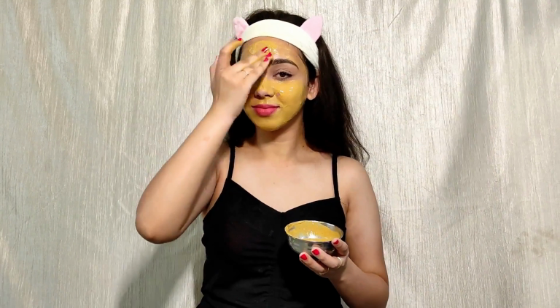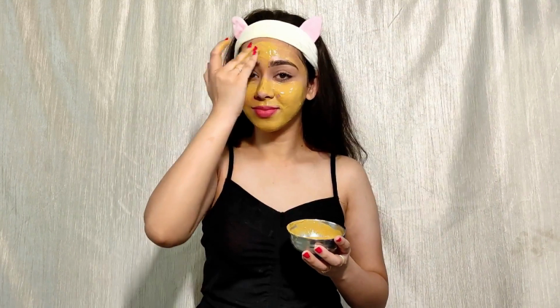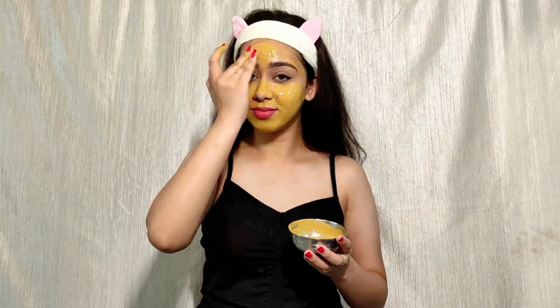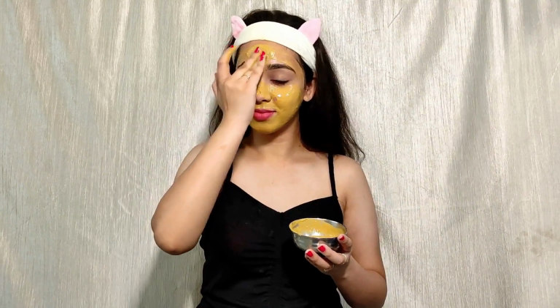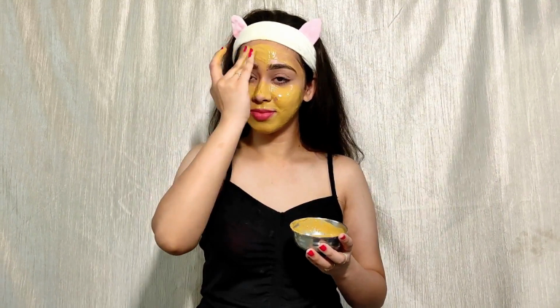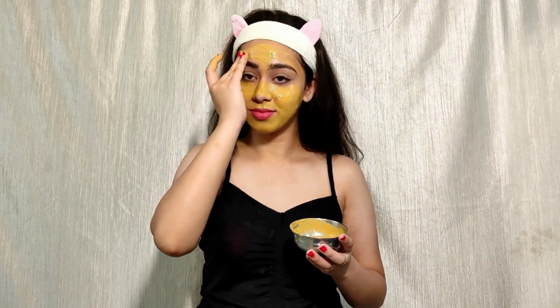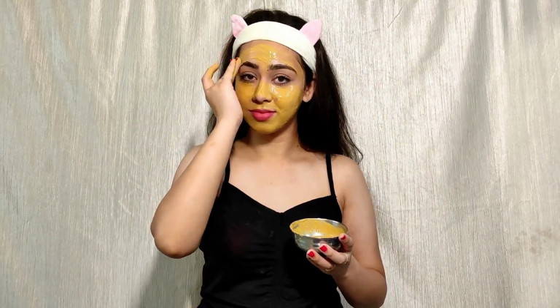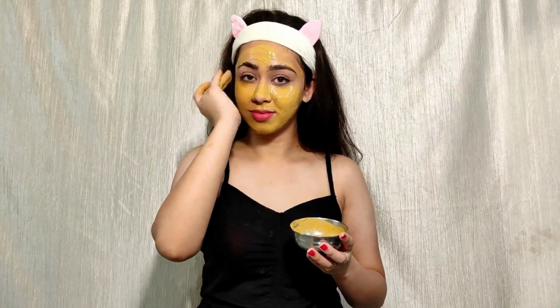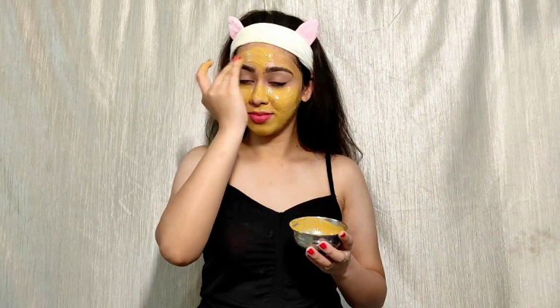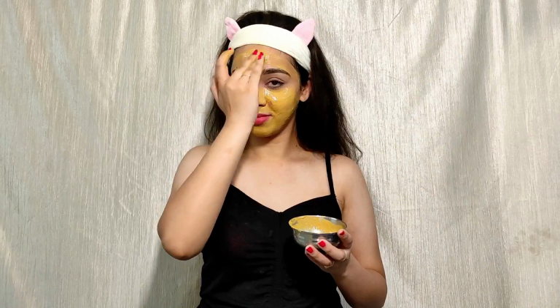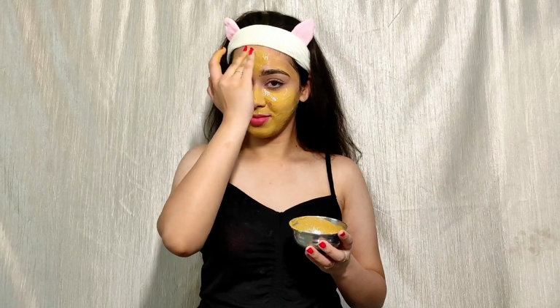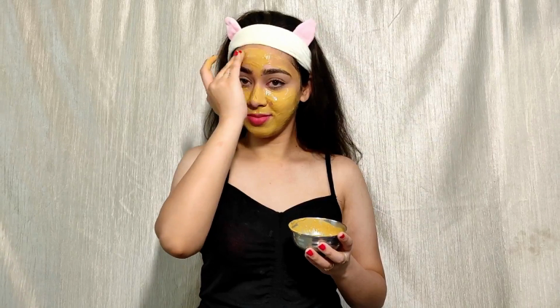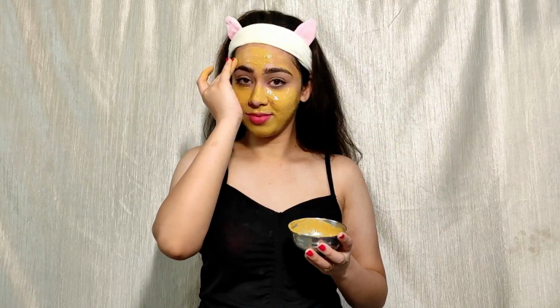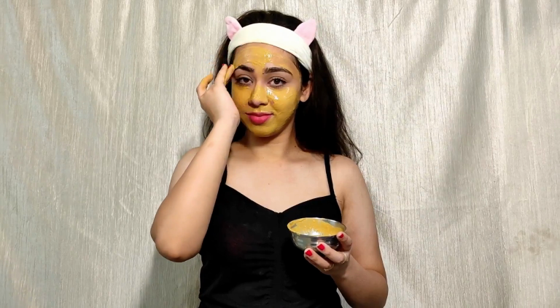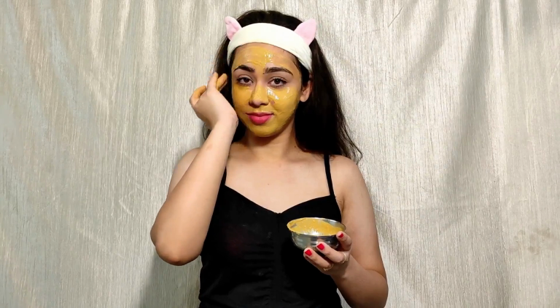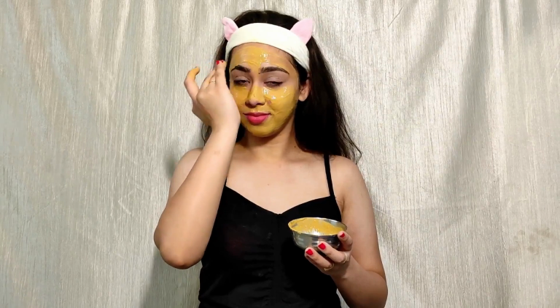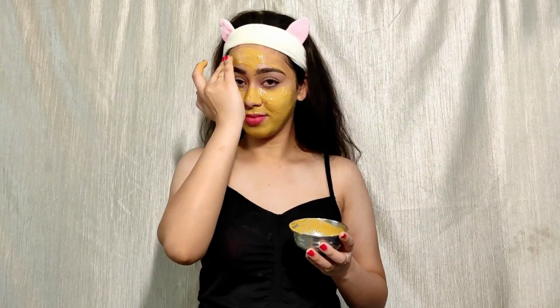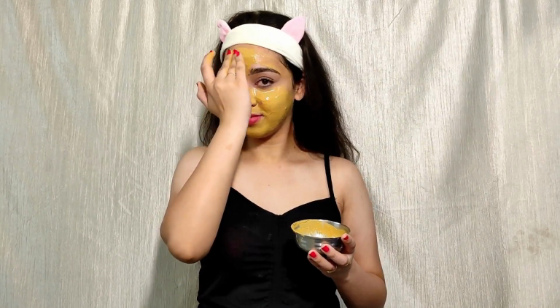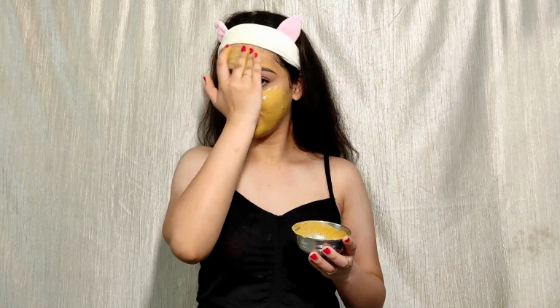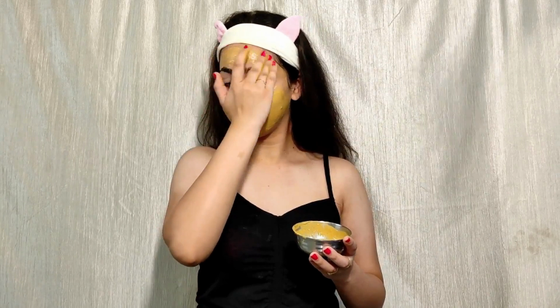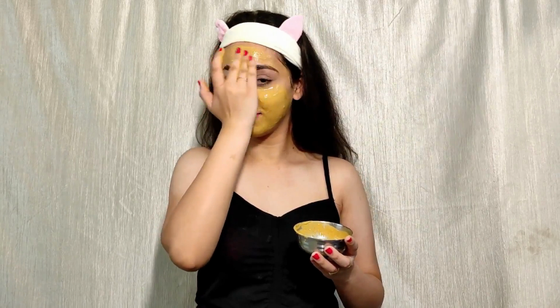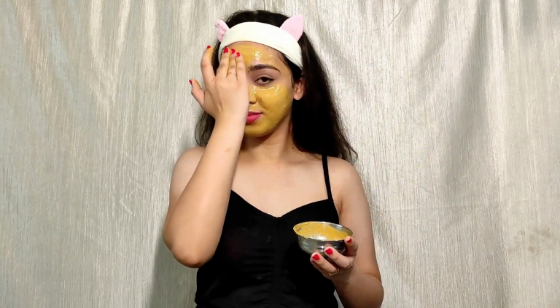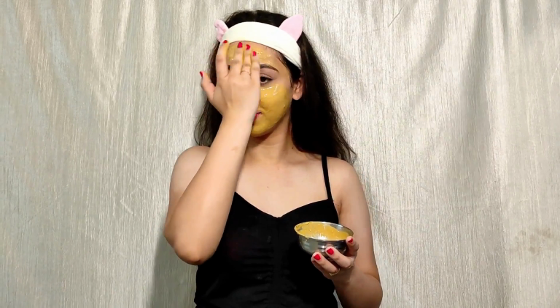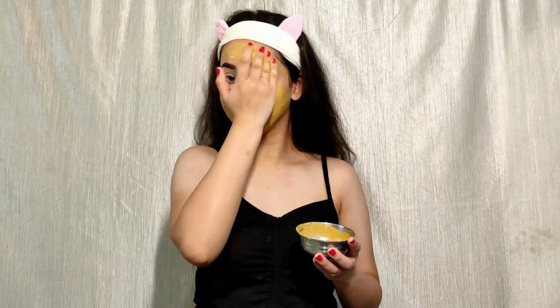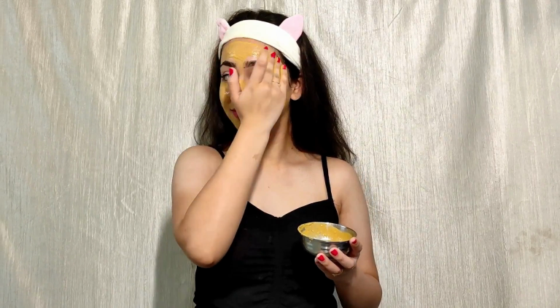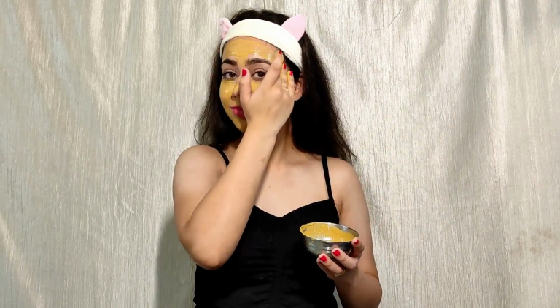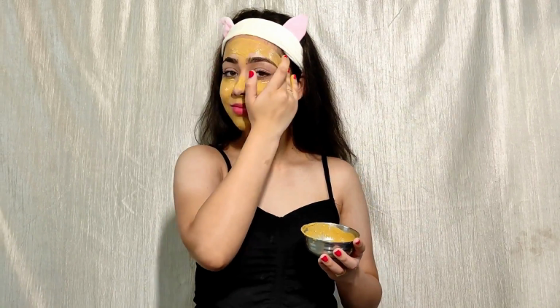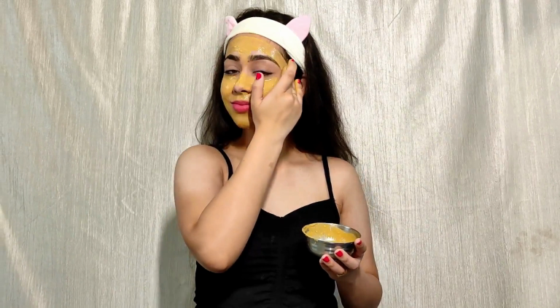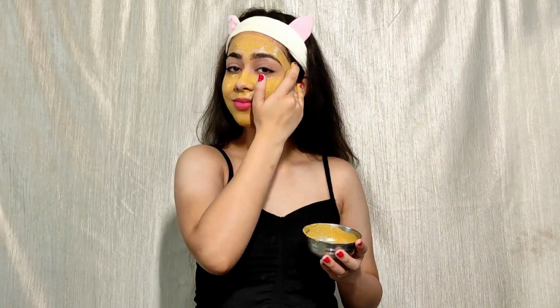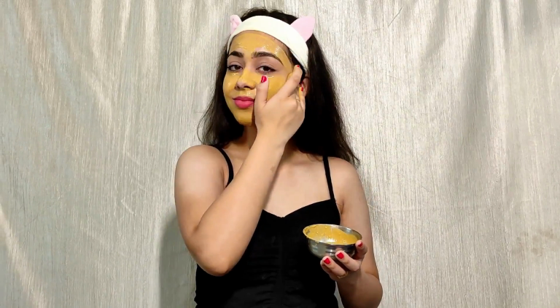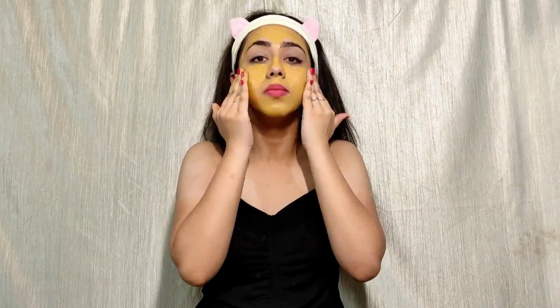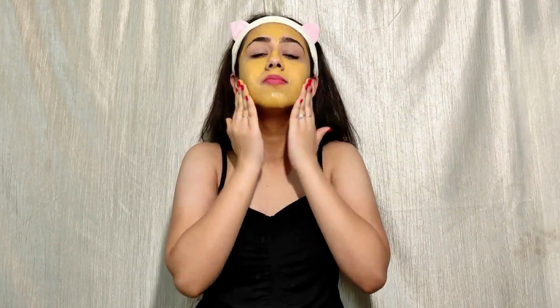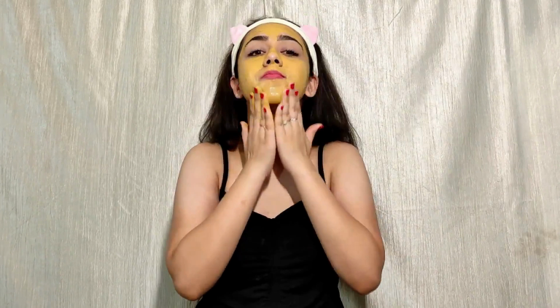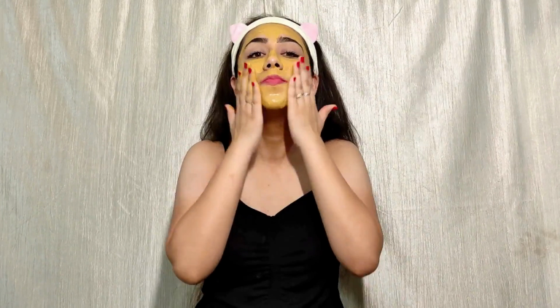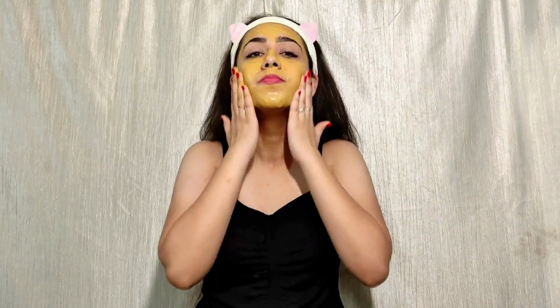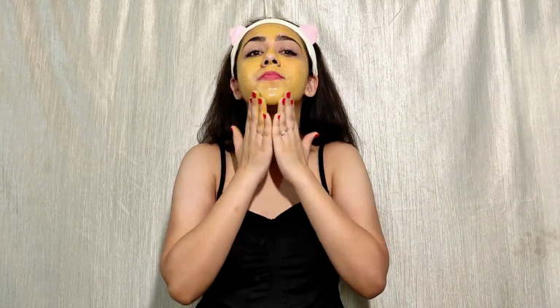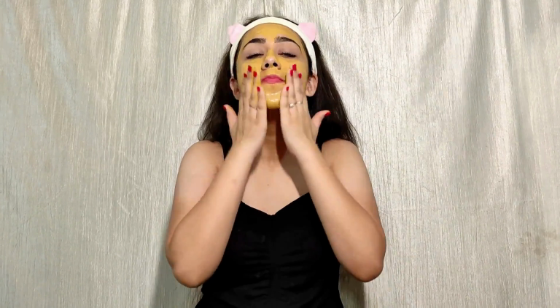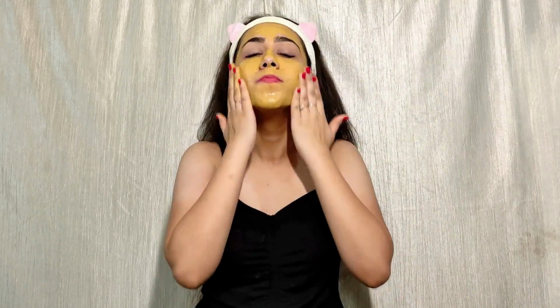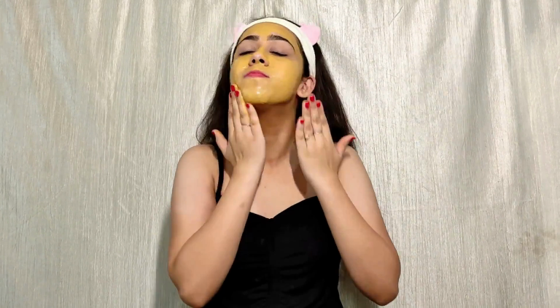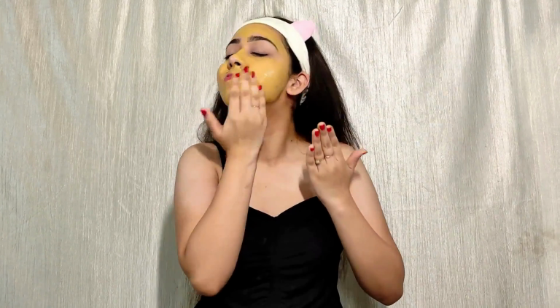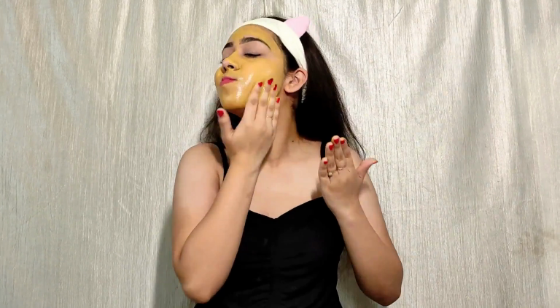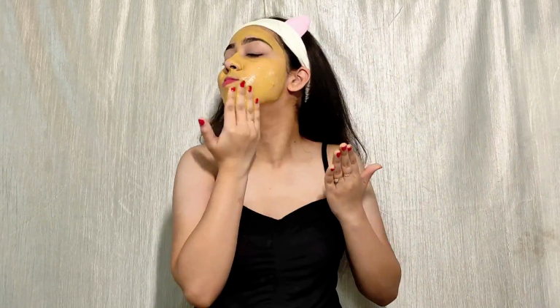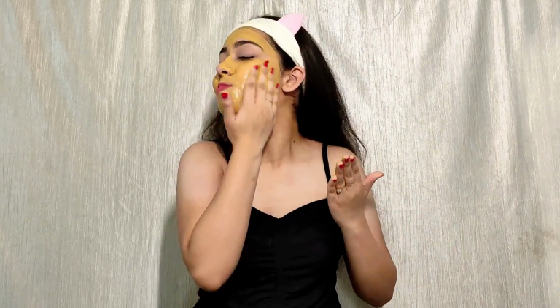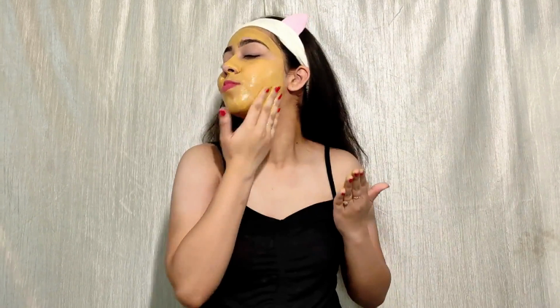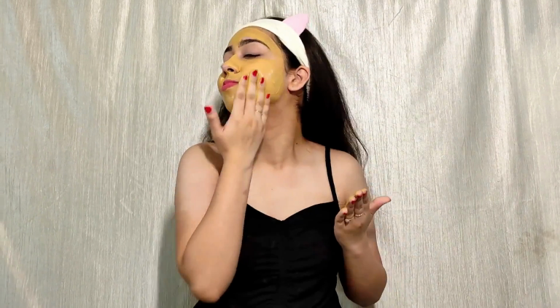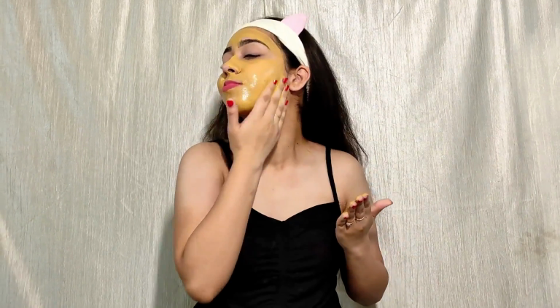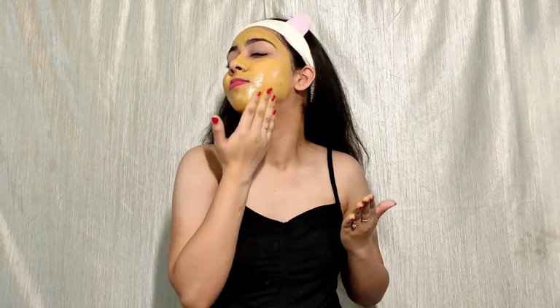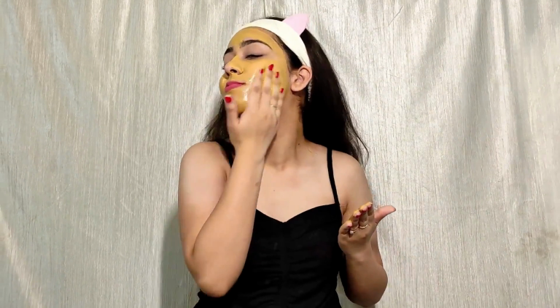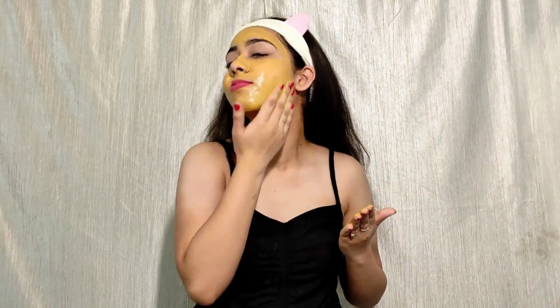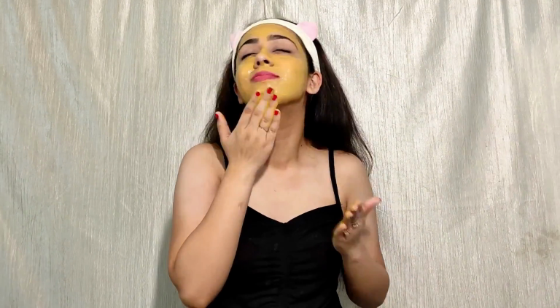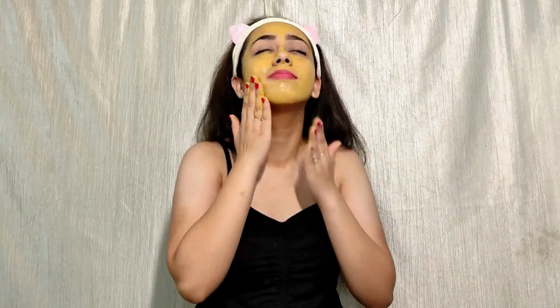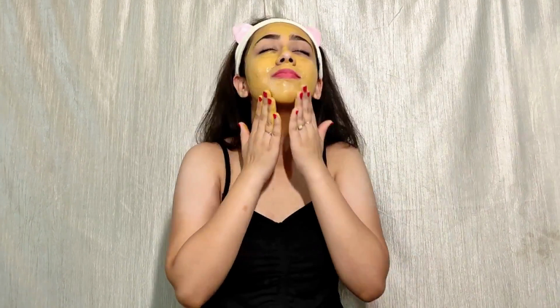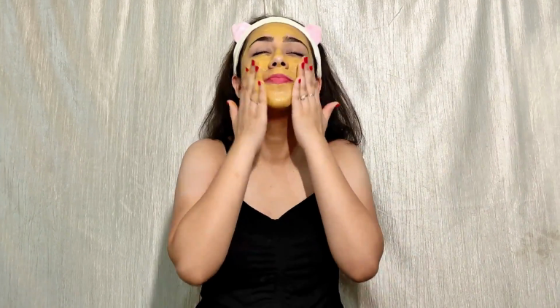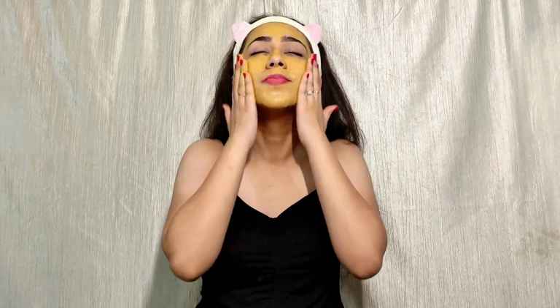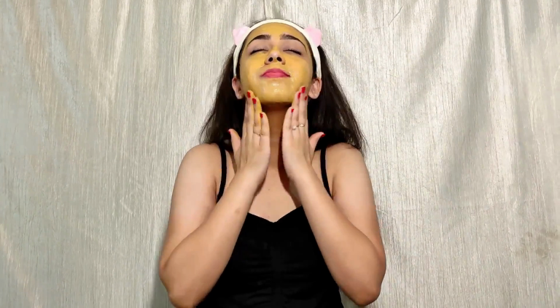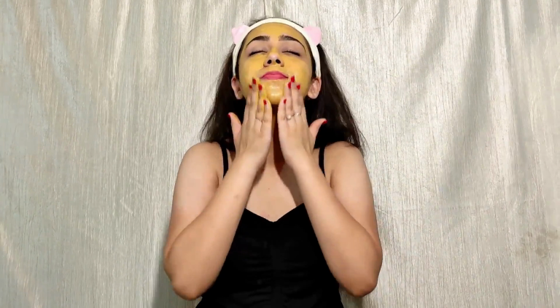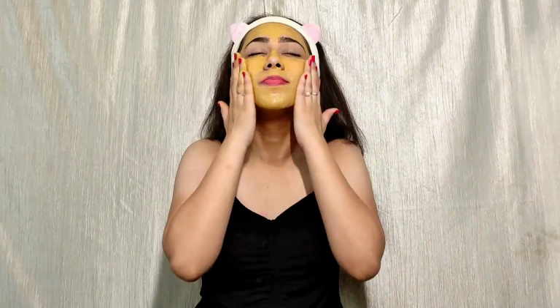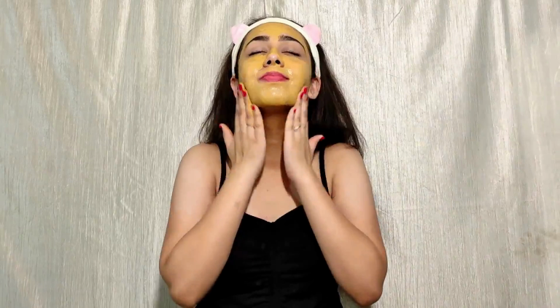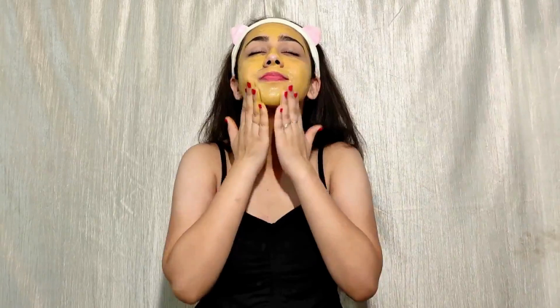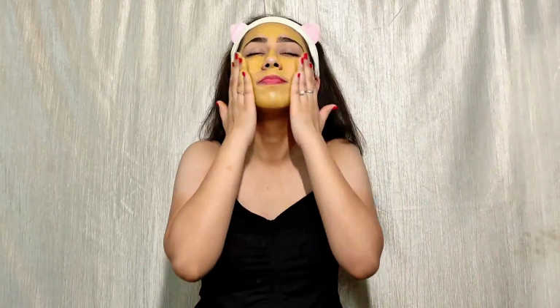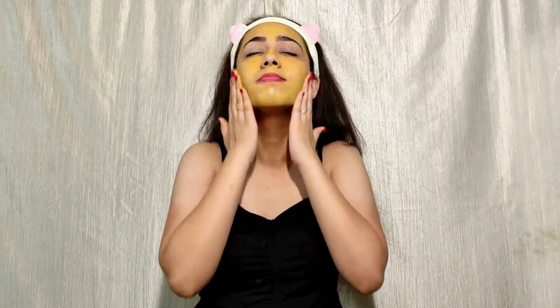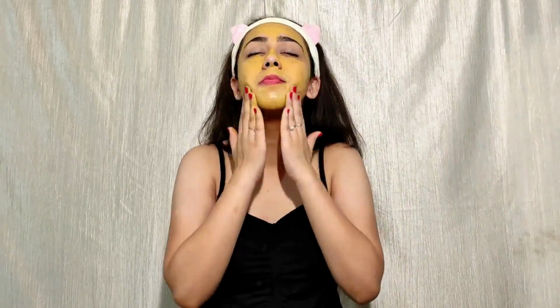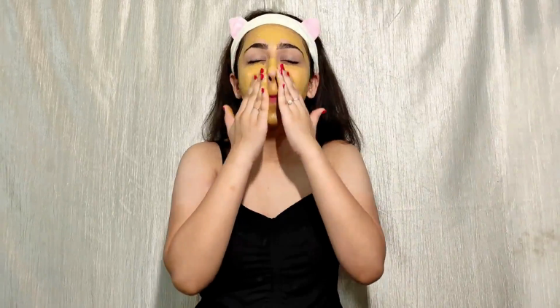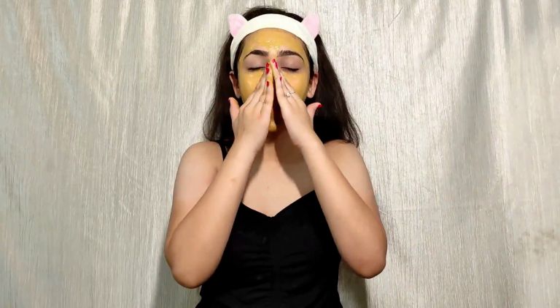Now let it dry. After 15-20 minutes, when your face is dry, you can wash your face with normal tap water.